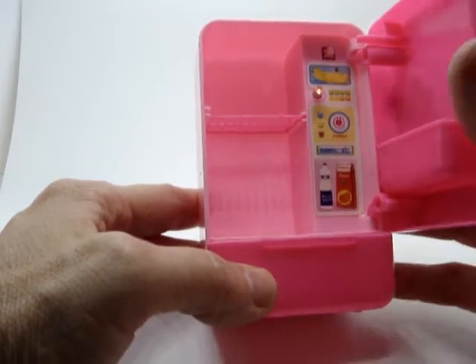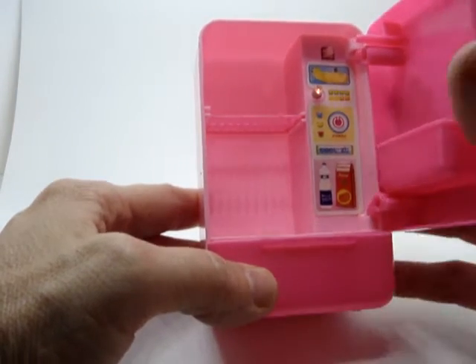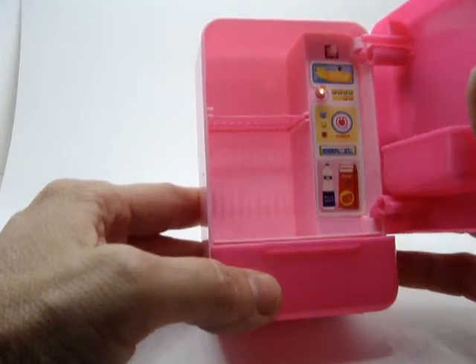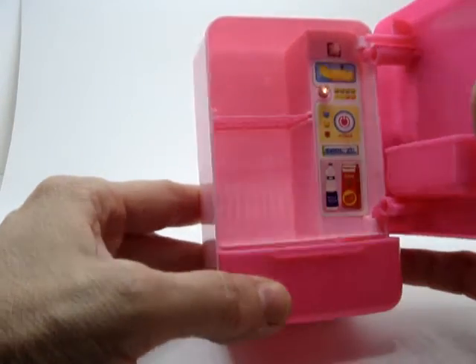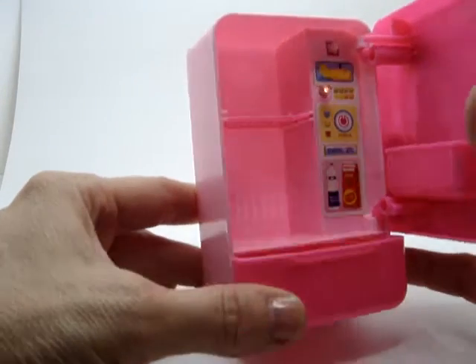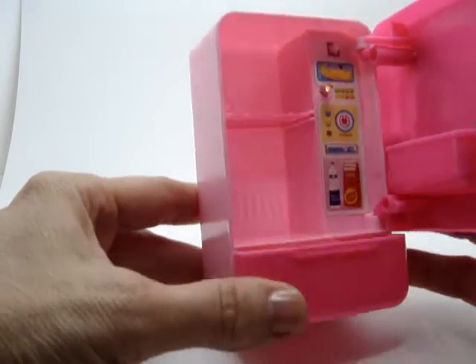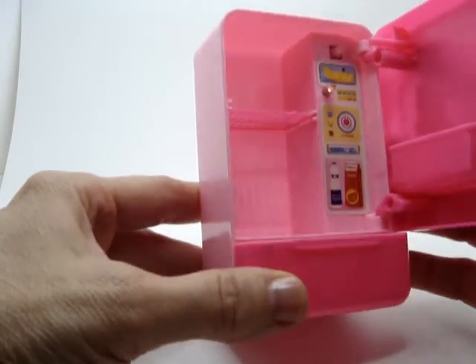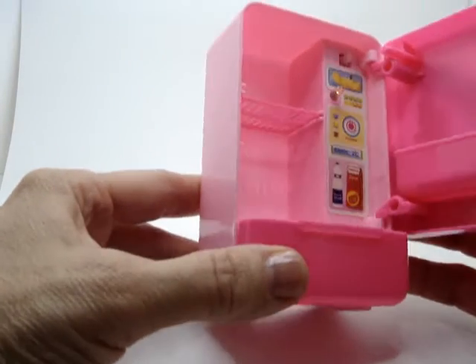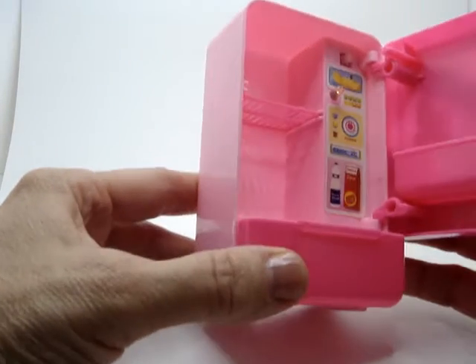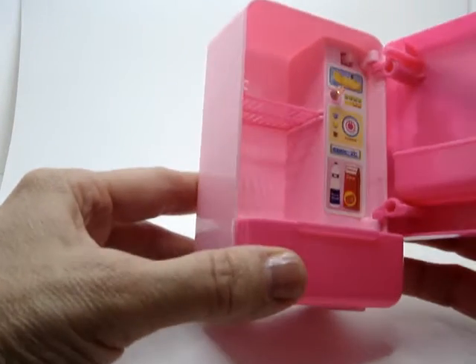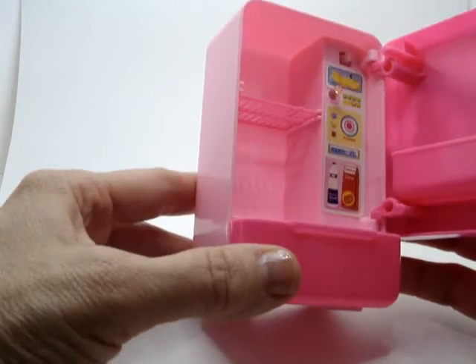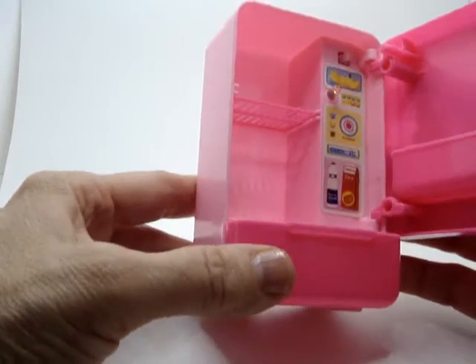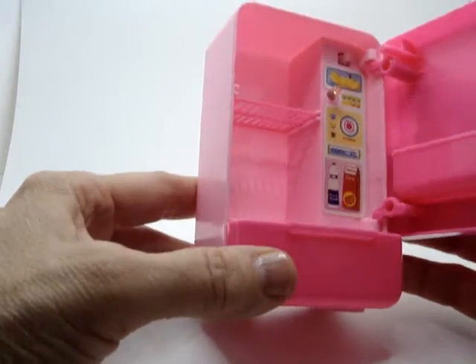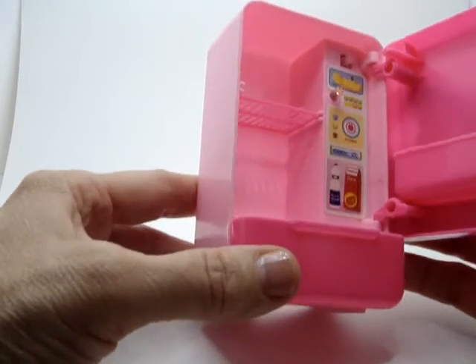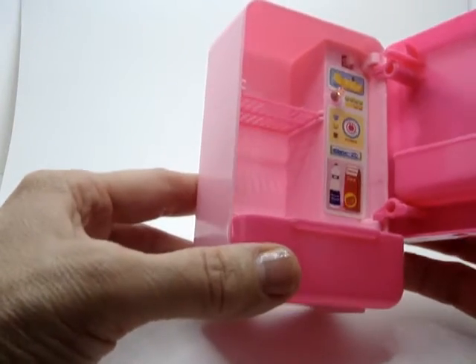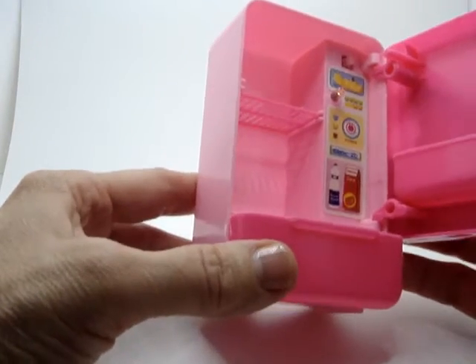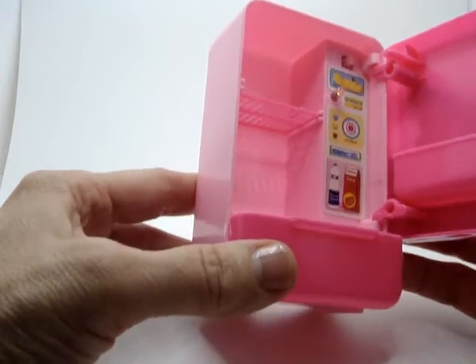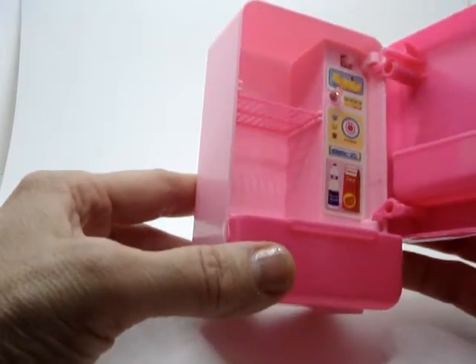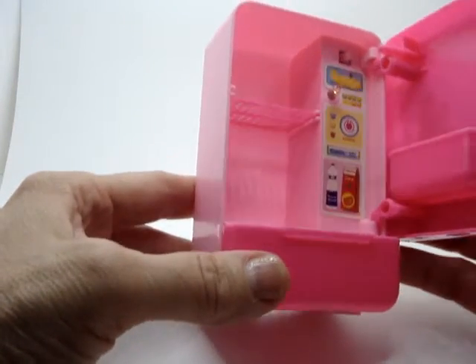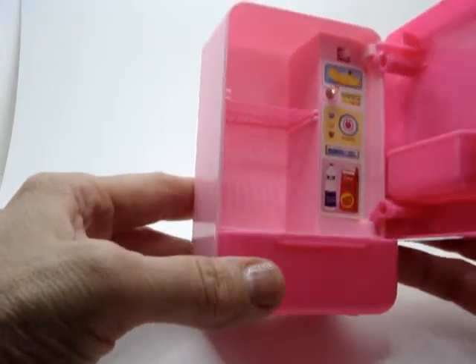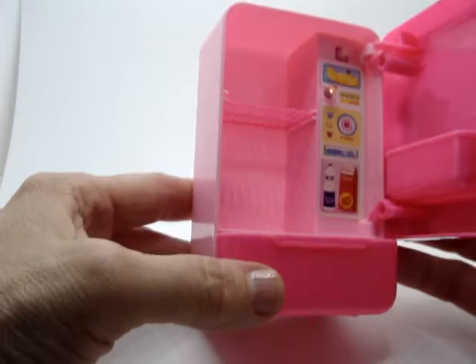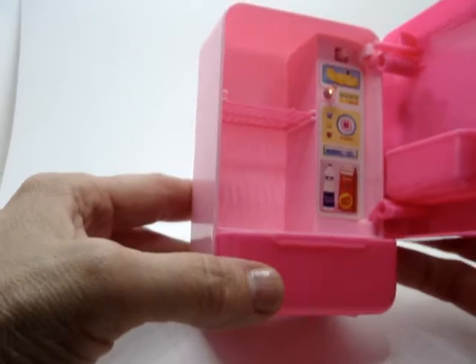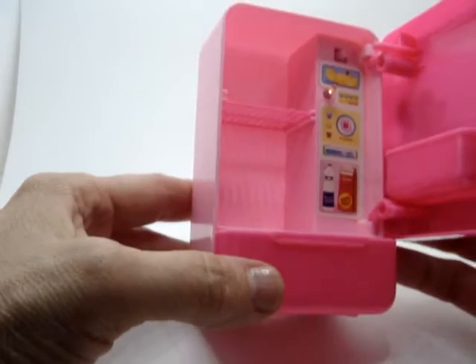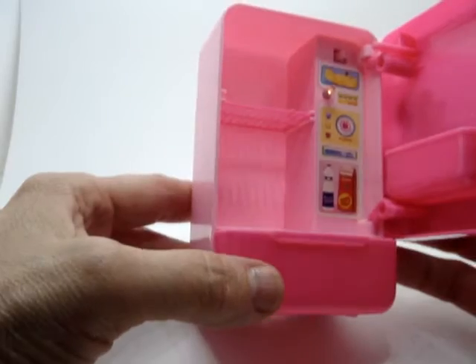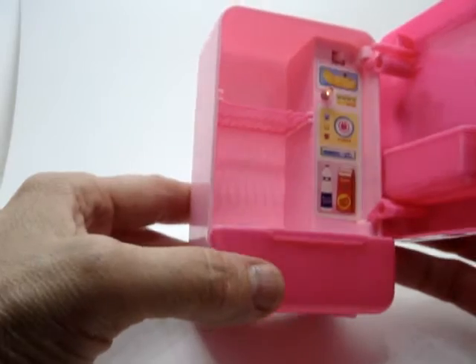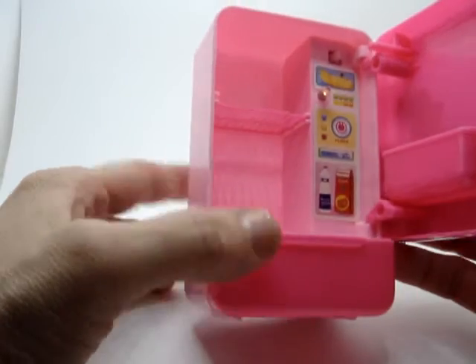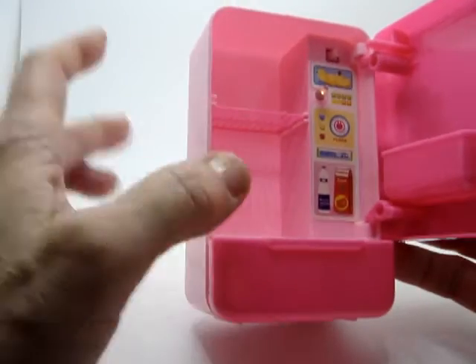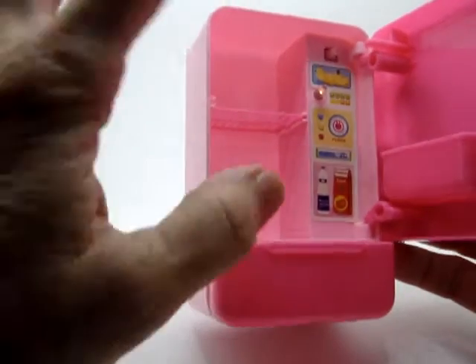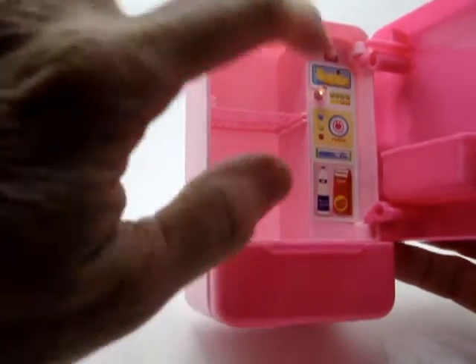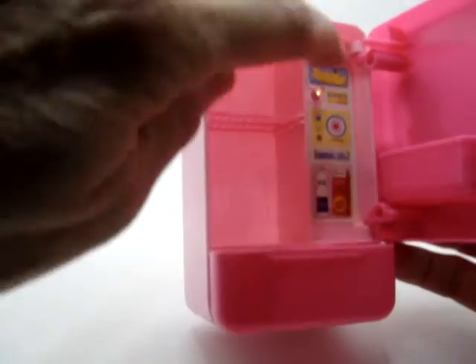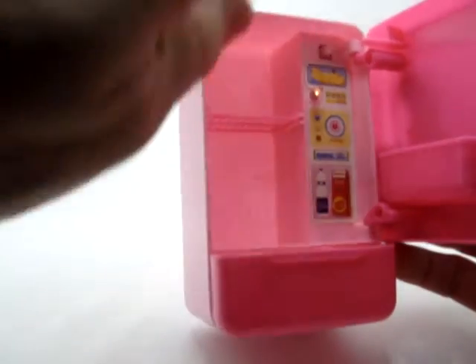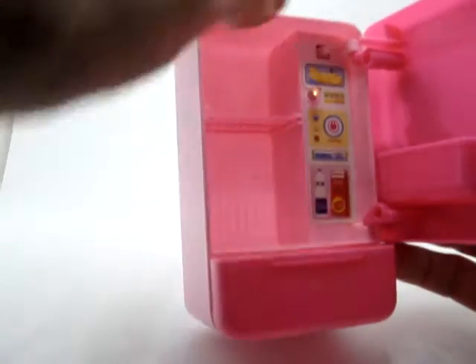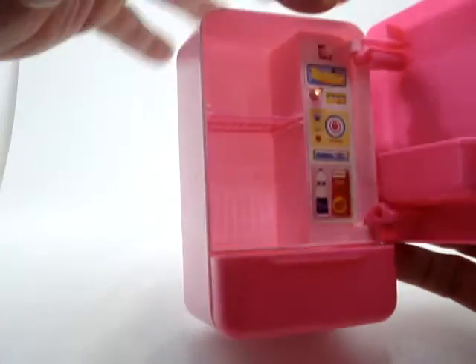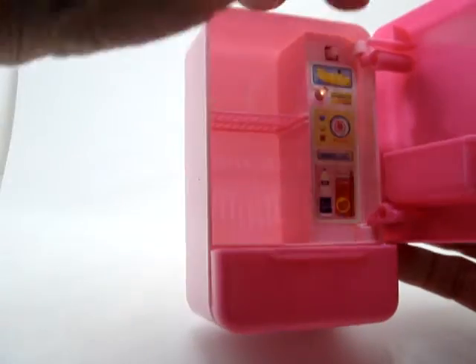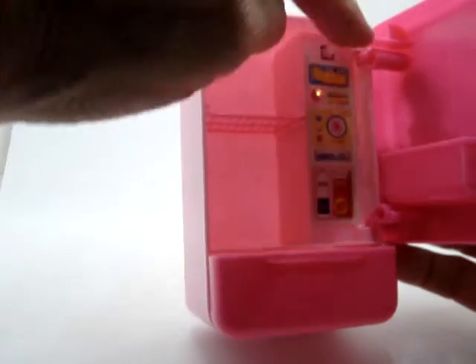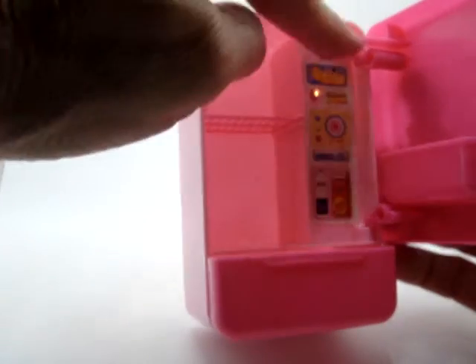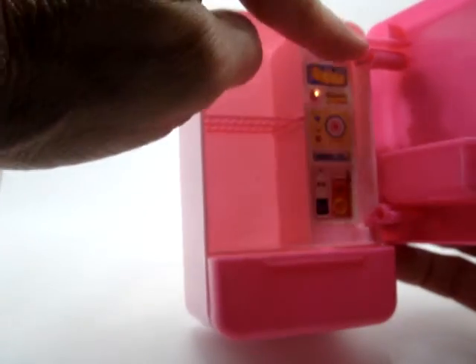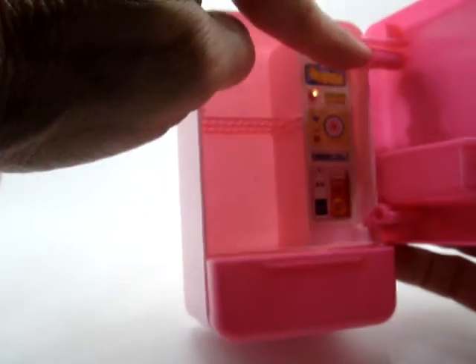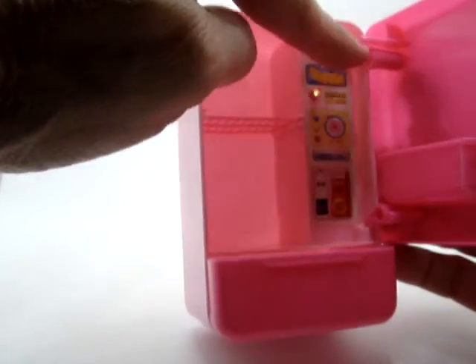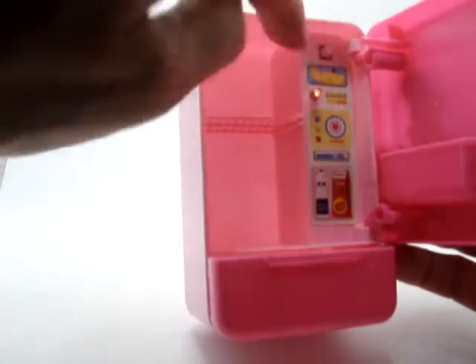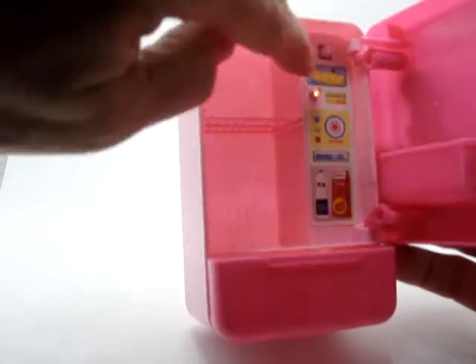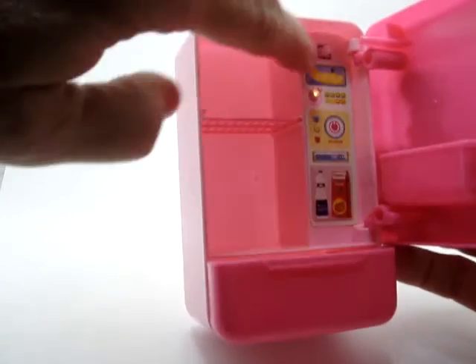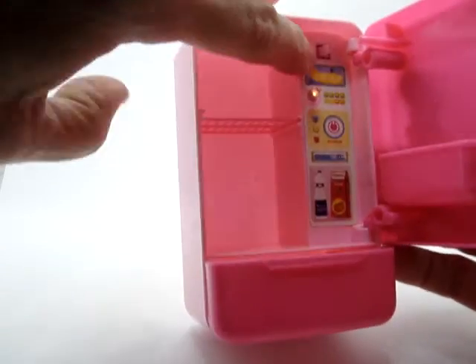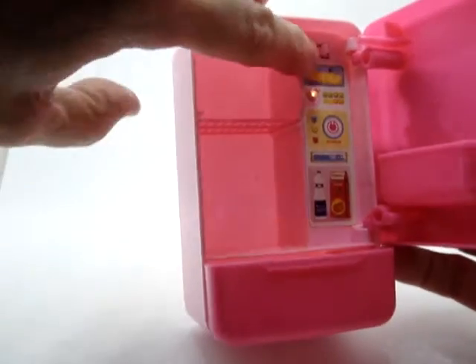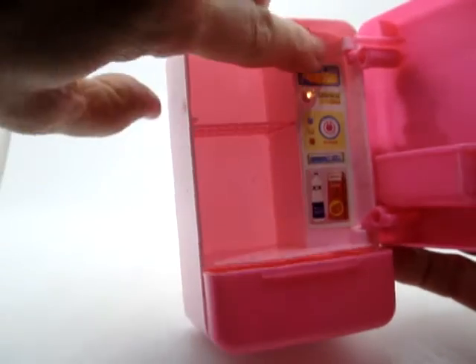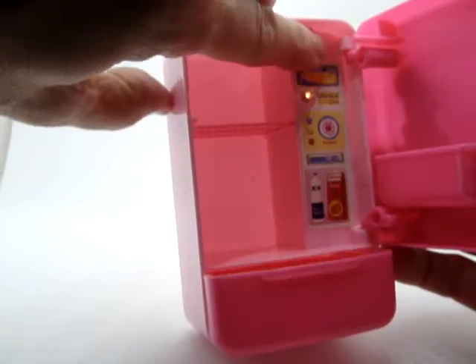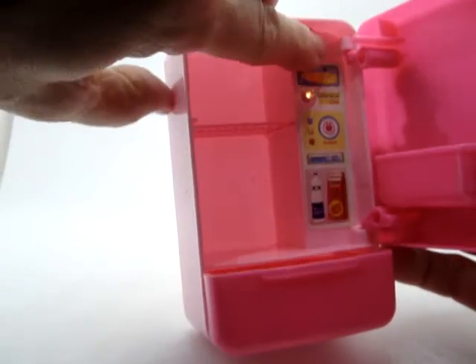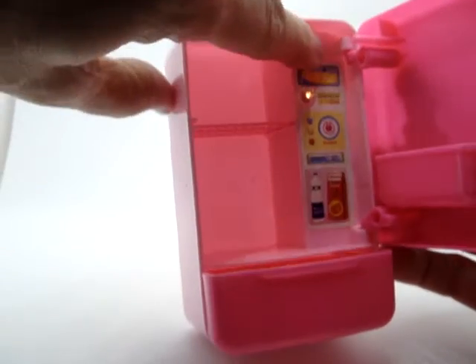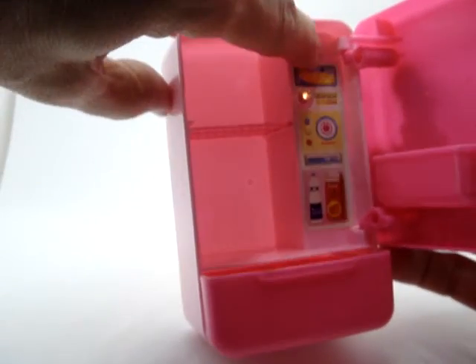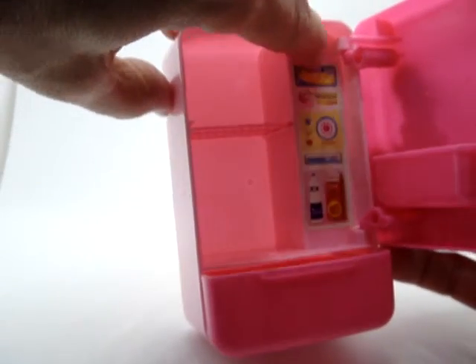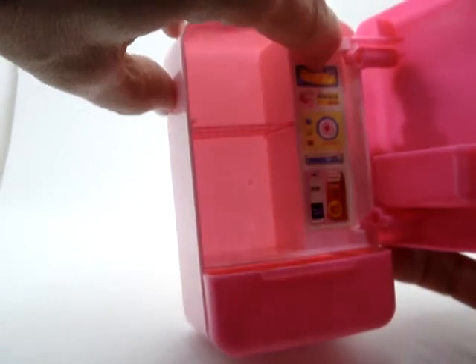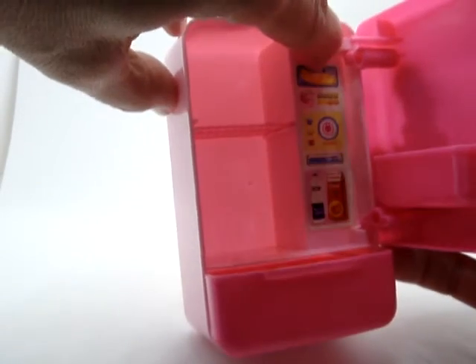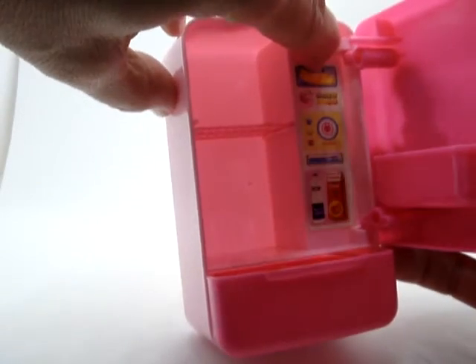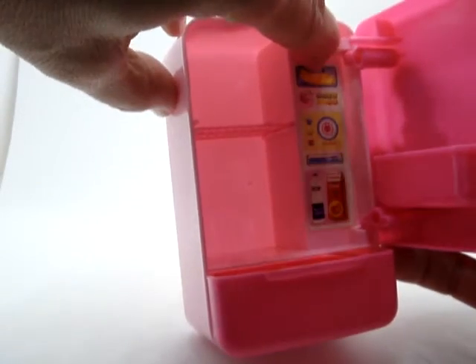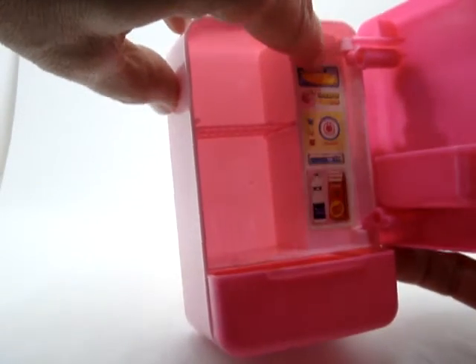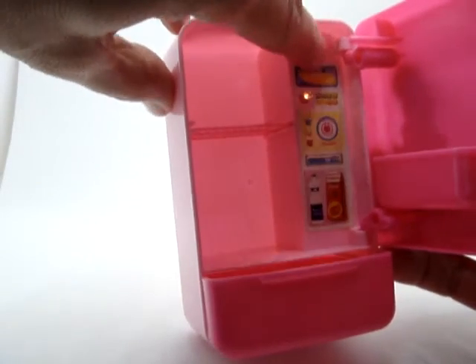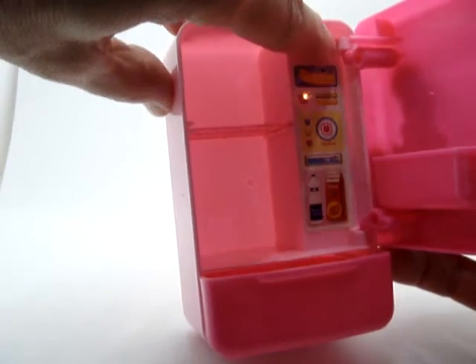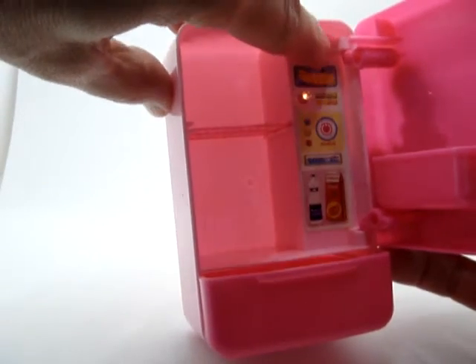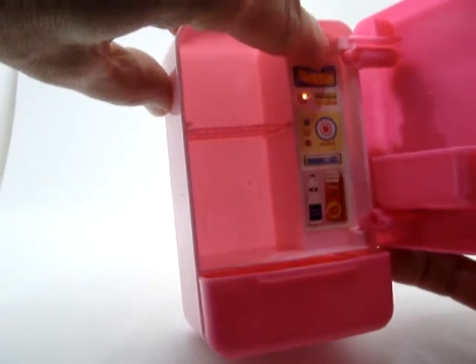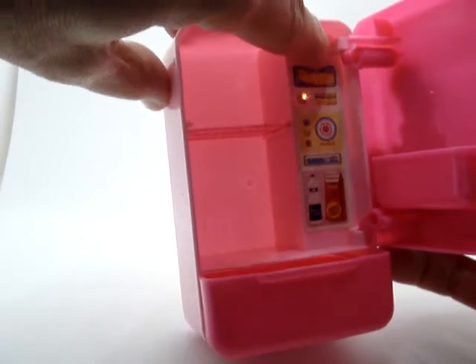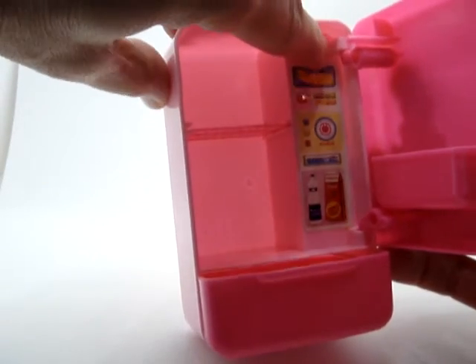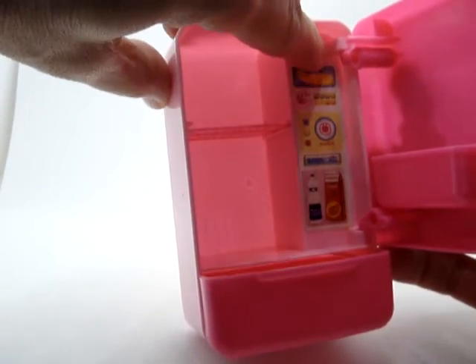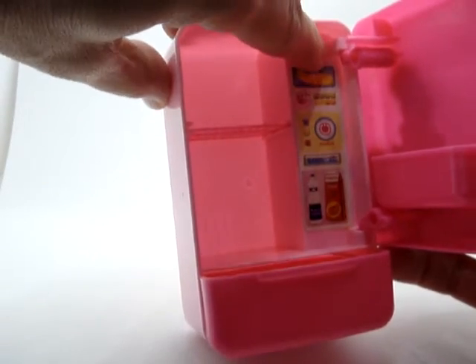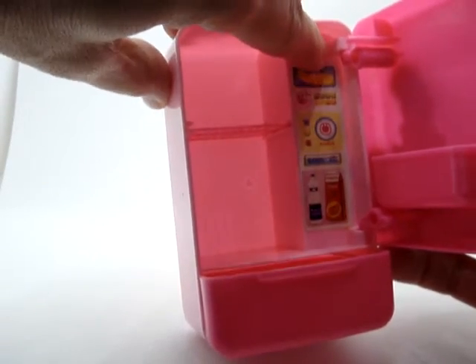You can see when it shuts, this comes in here, and that will turn the light on and off.